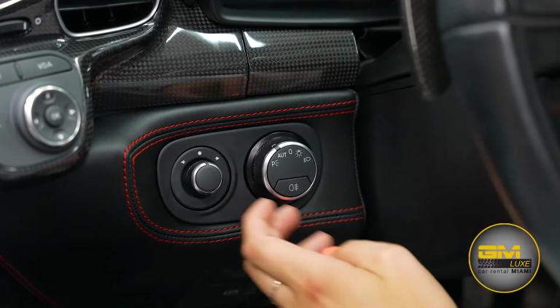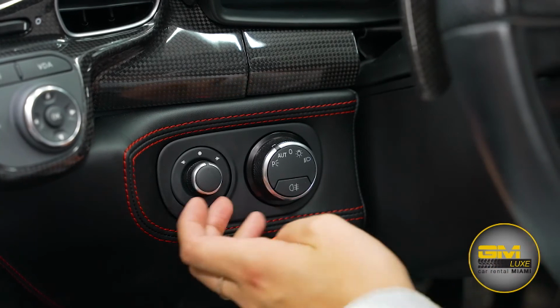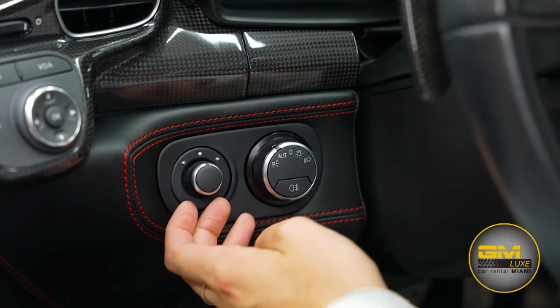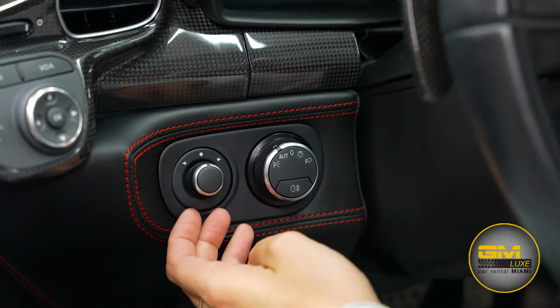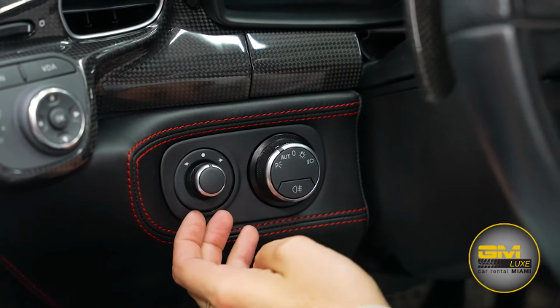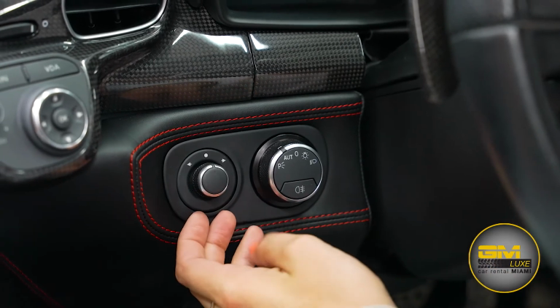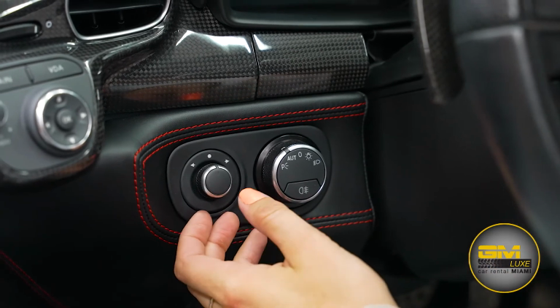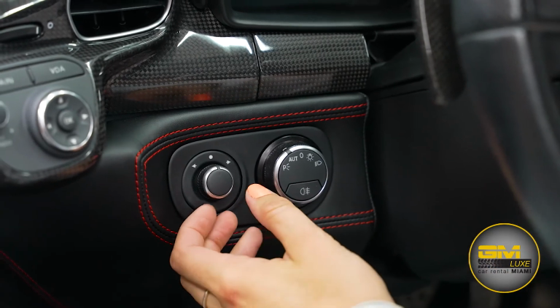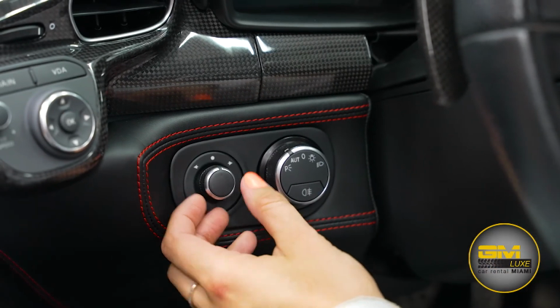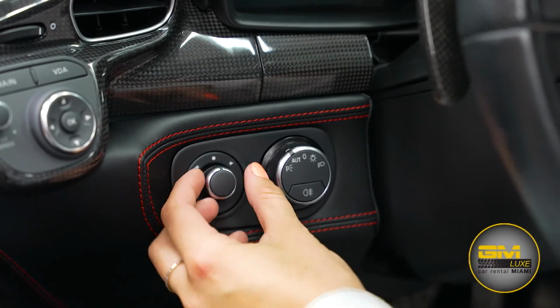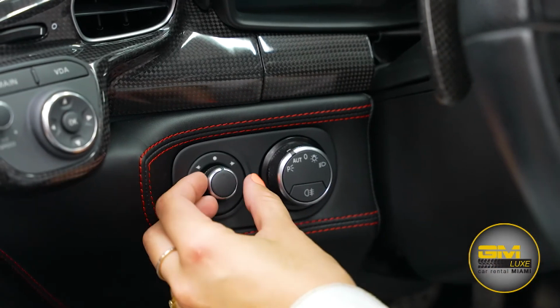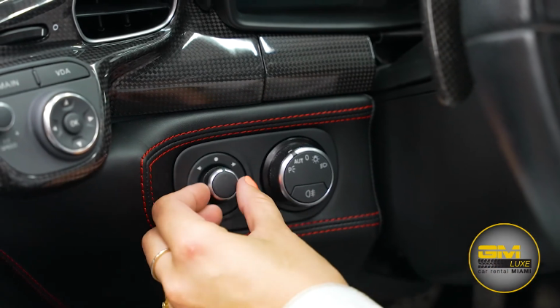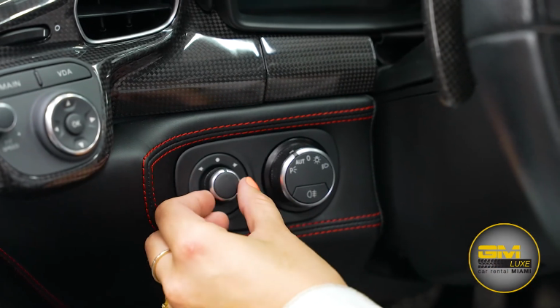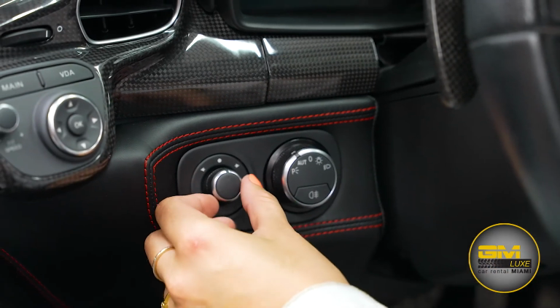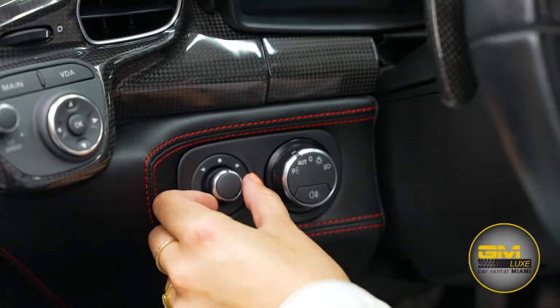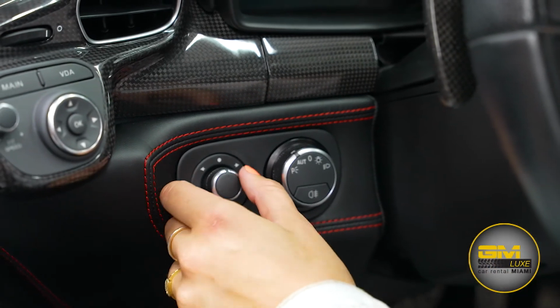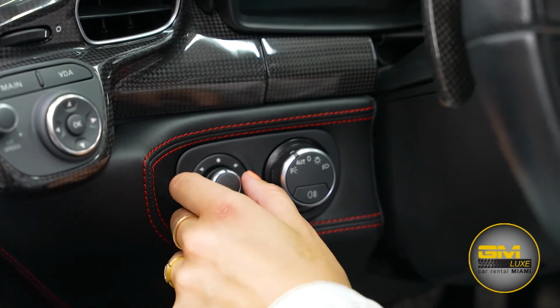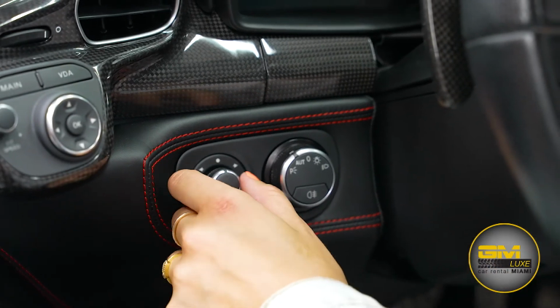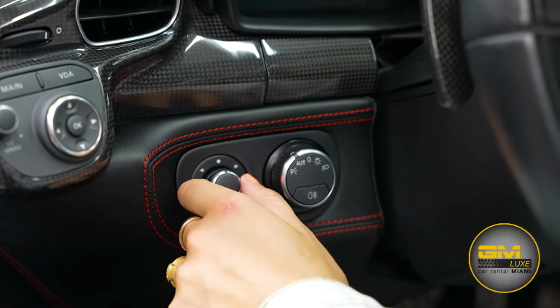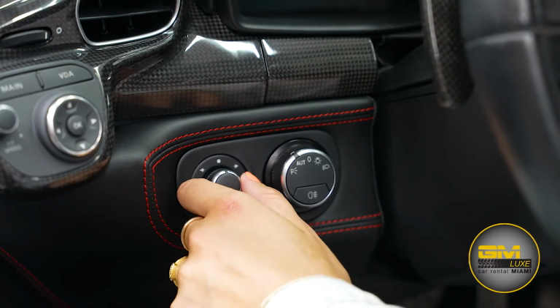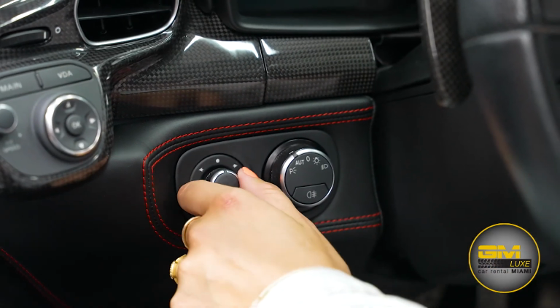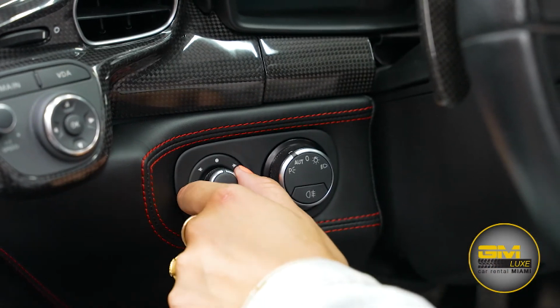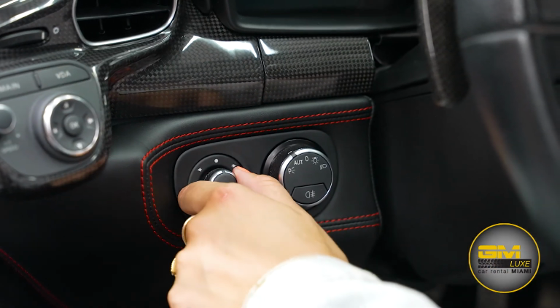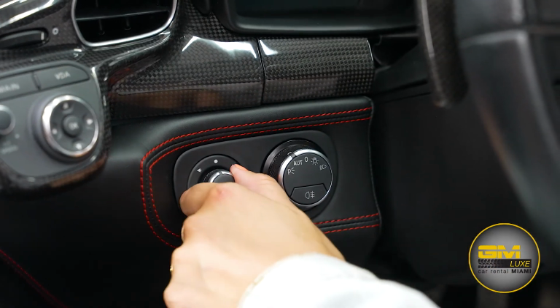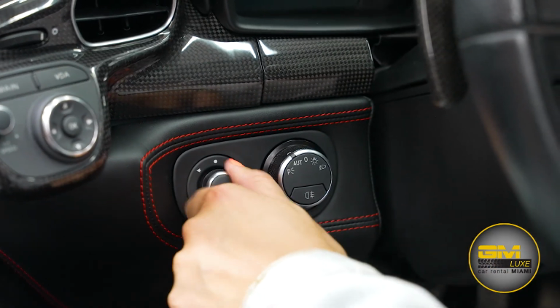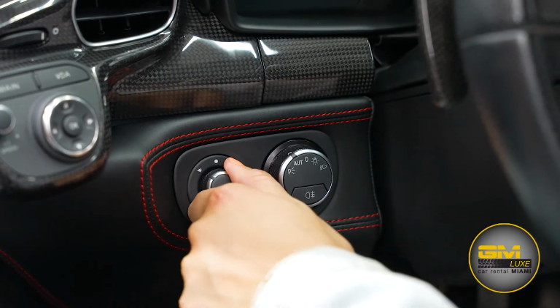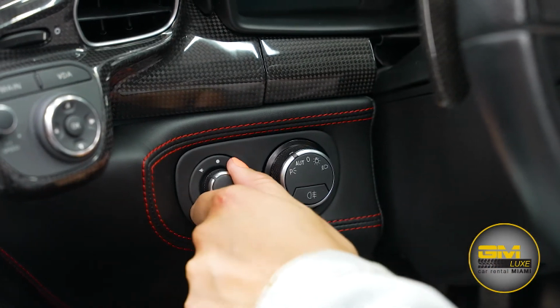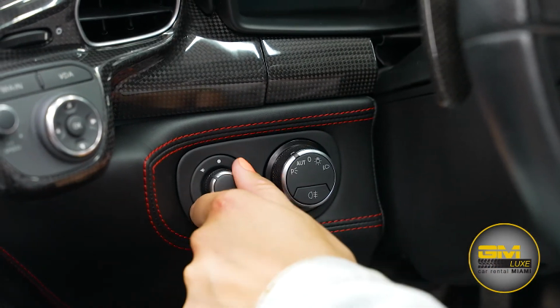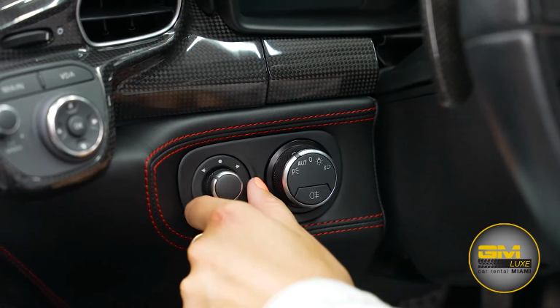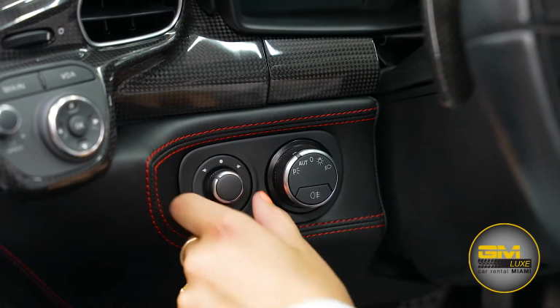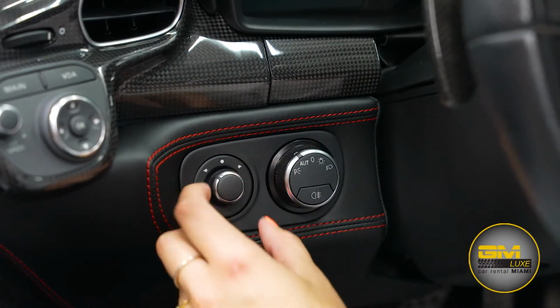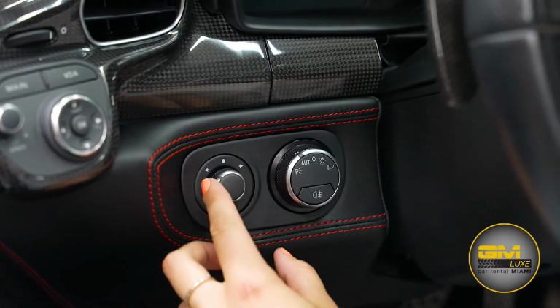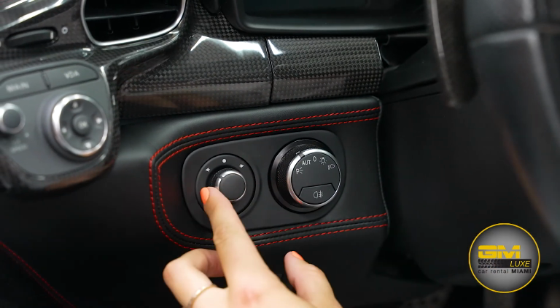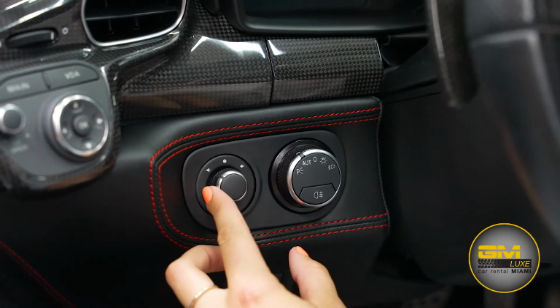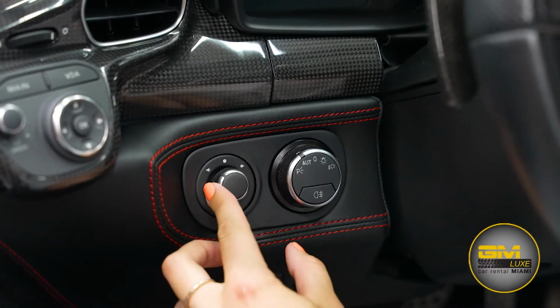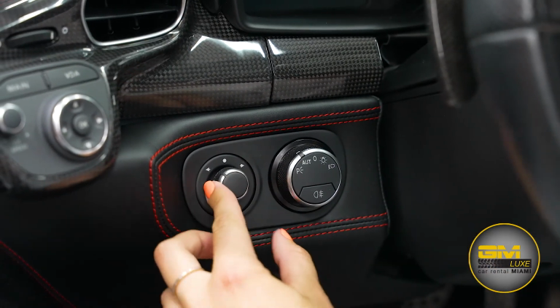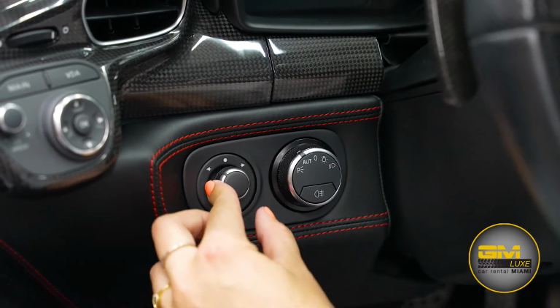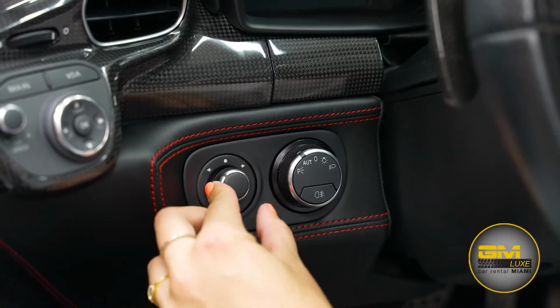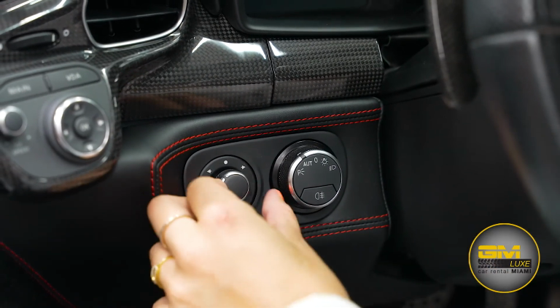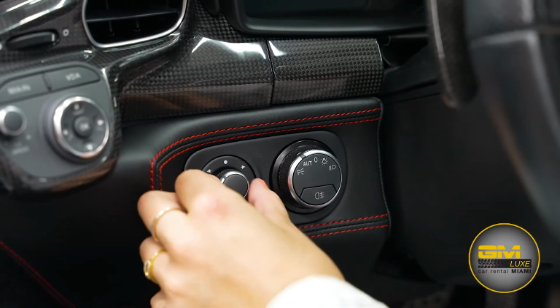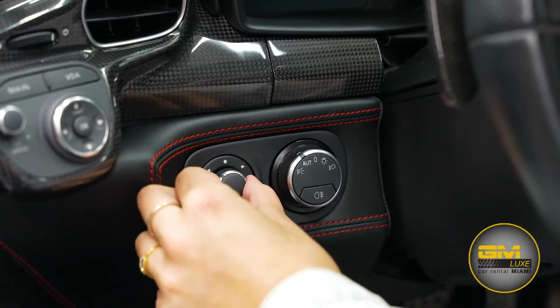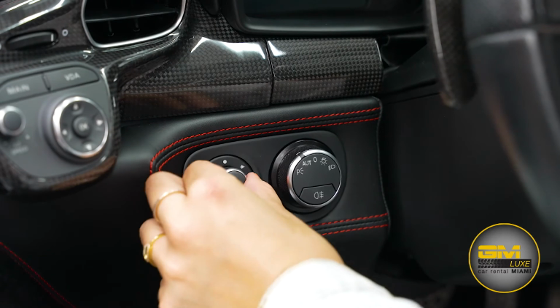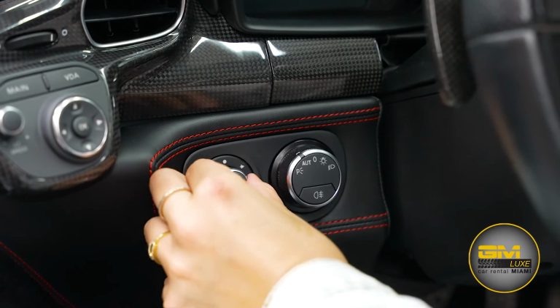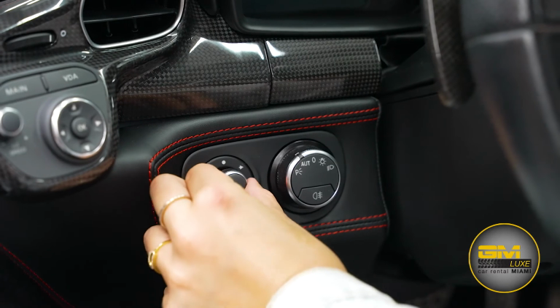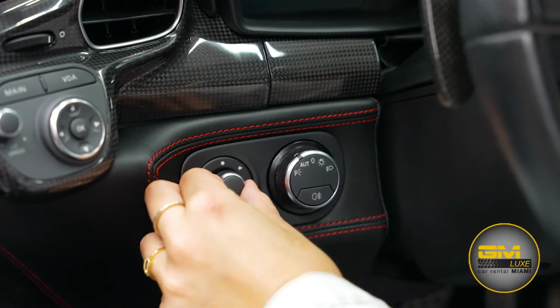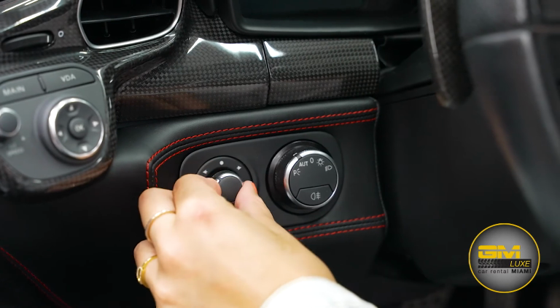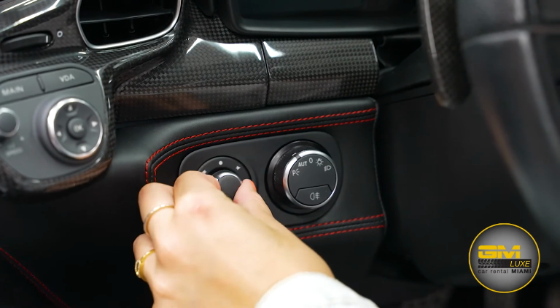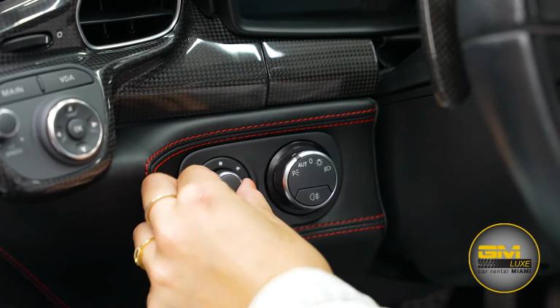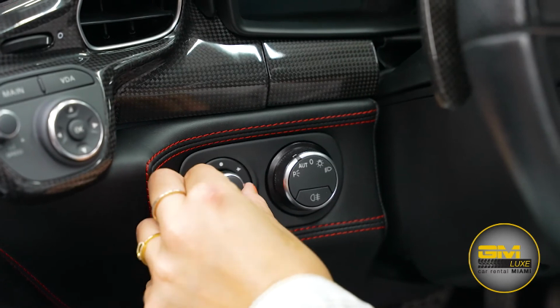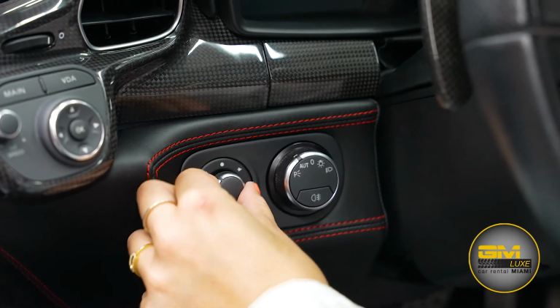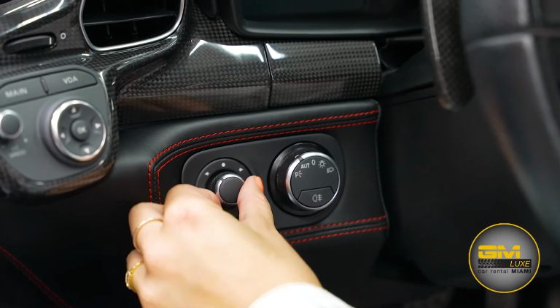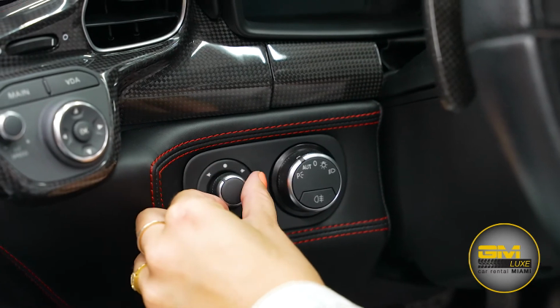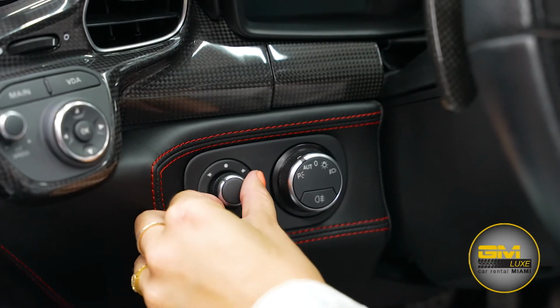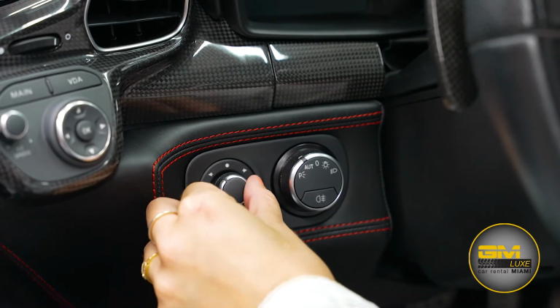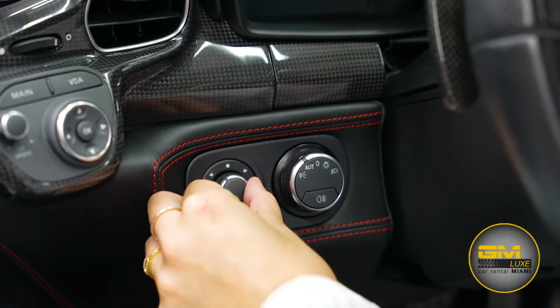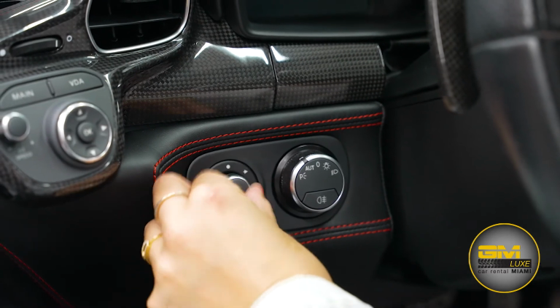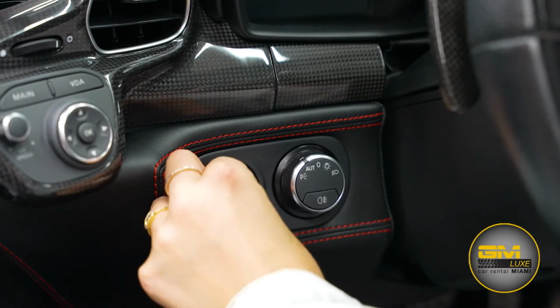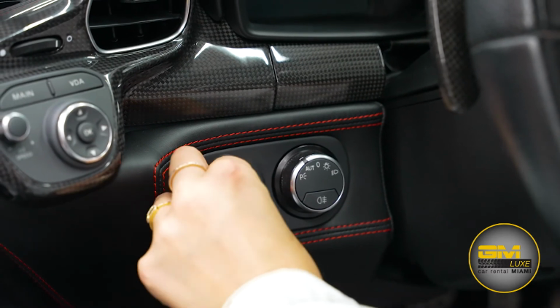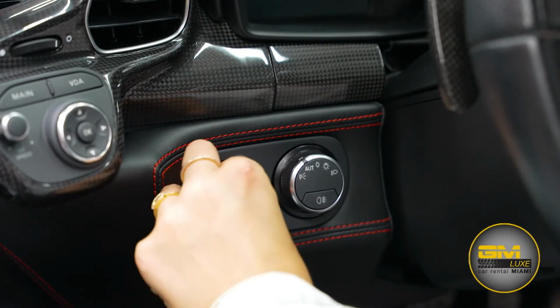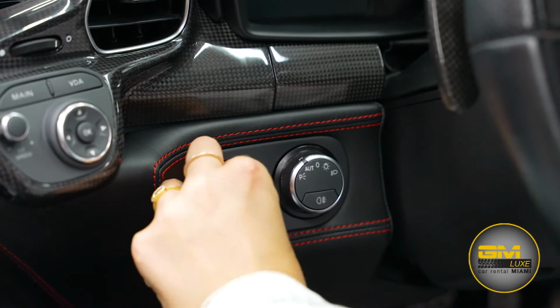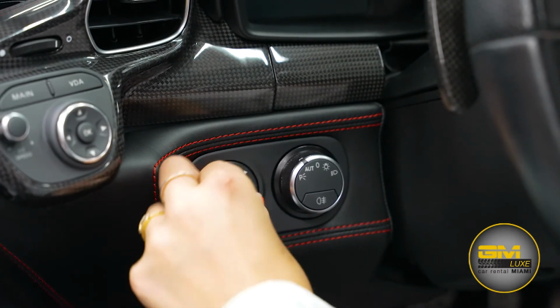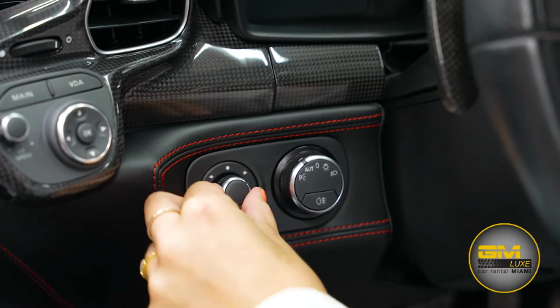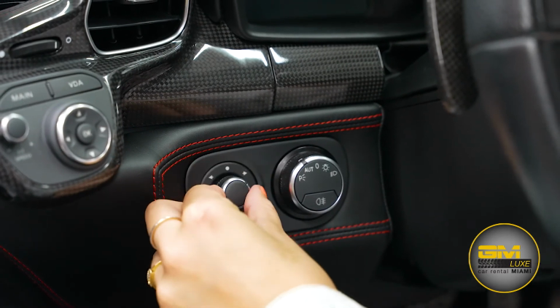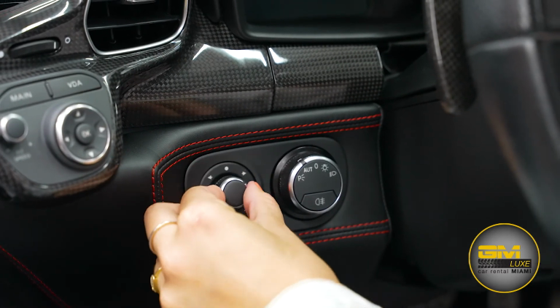And here we have our fog lights. On the left, we have side mirror adjustment. Tap it on the left side and control it by moving the button around, and the same thing on the right.